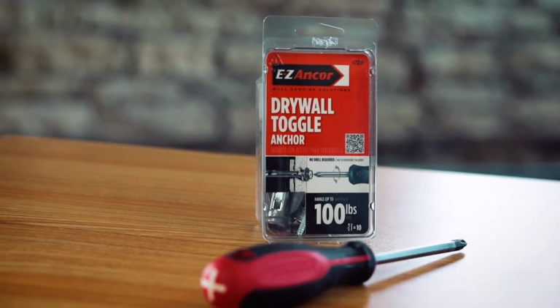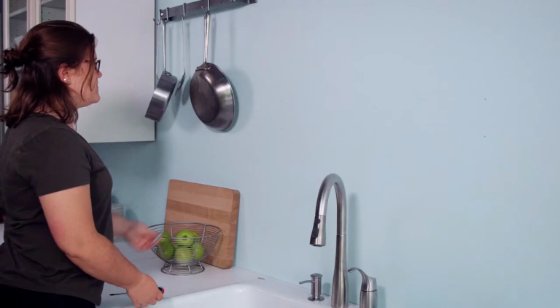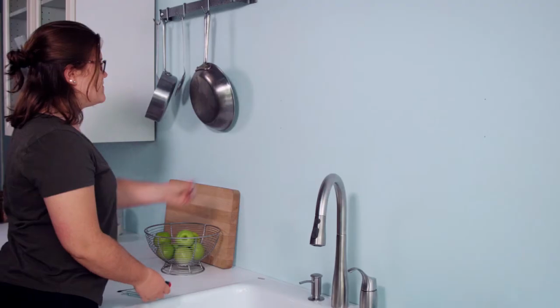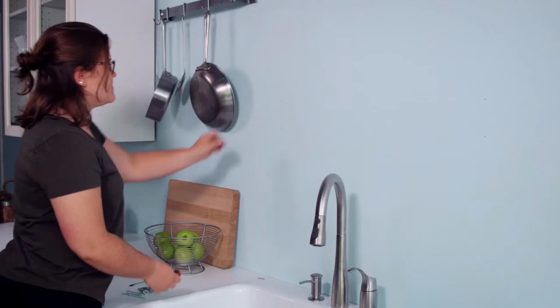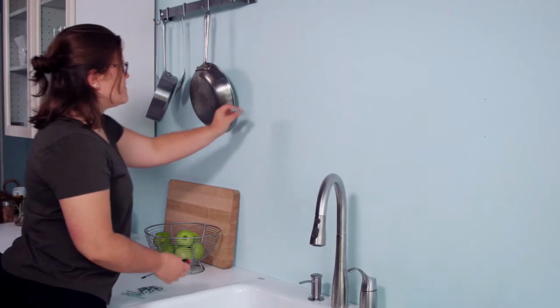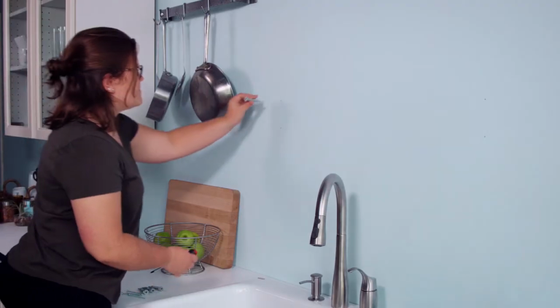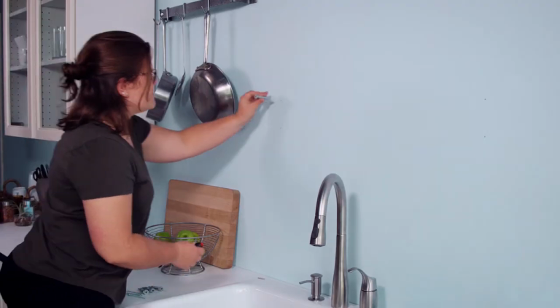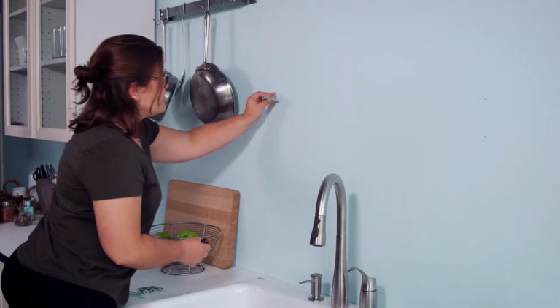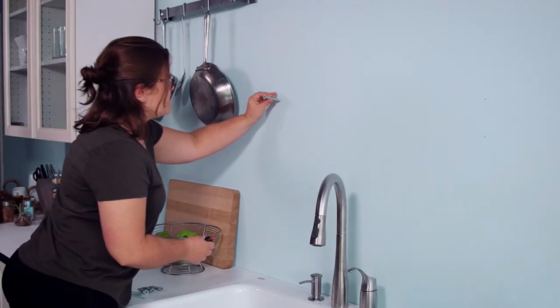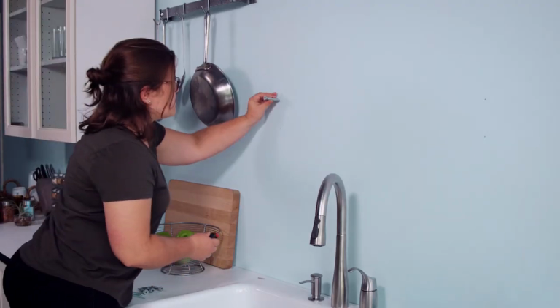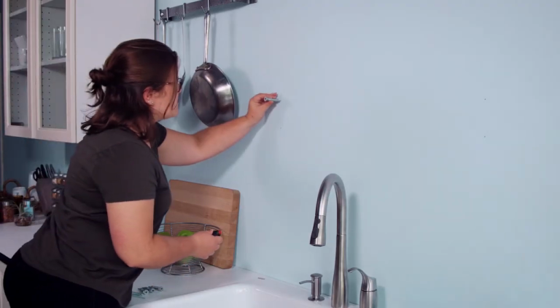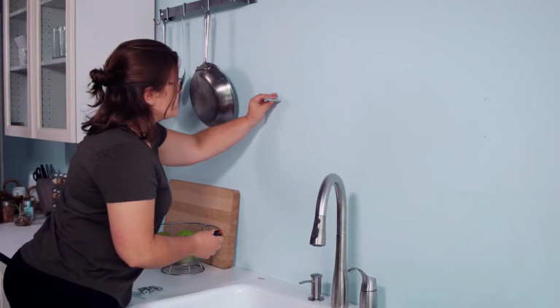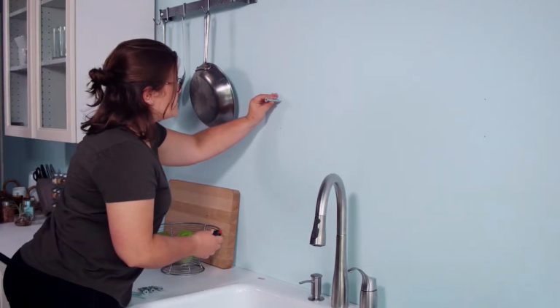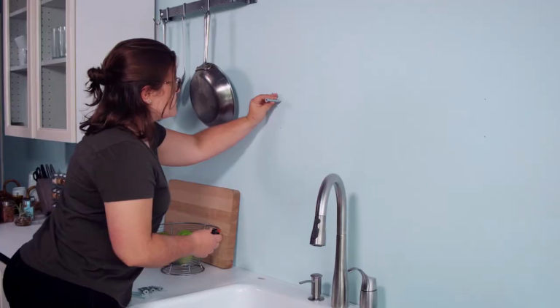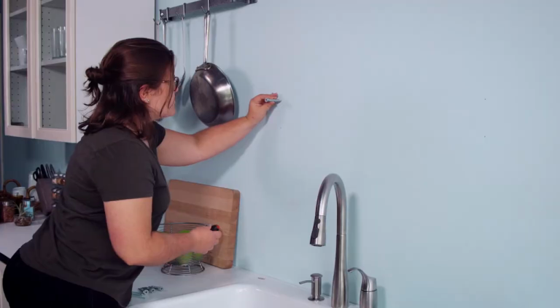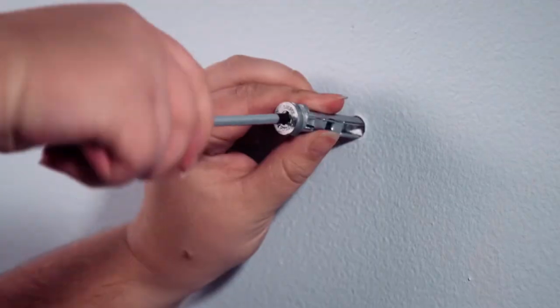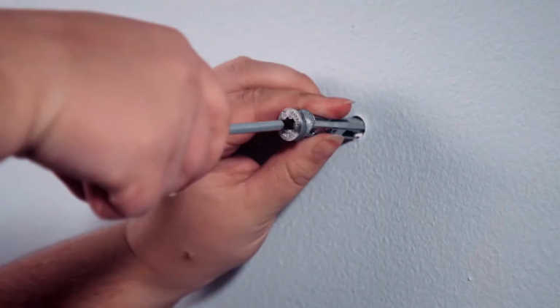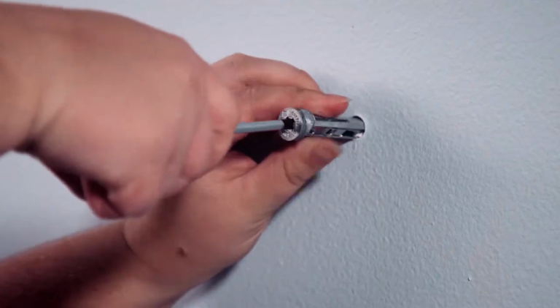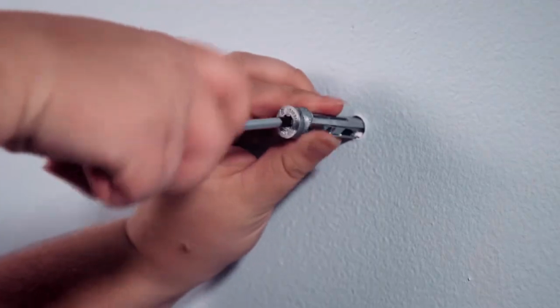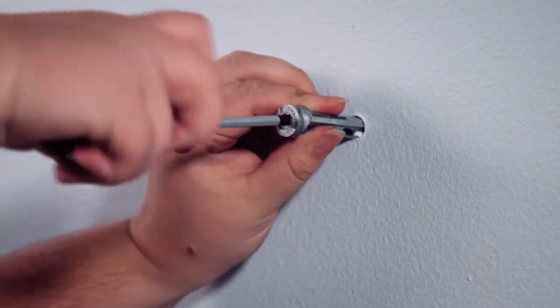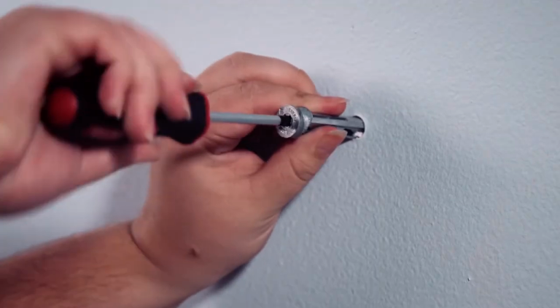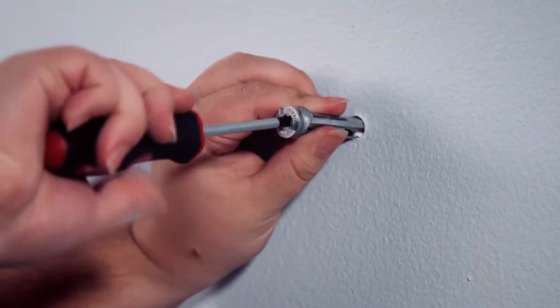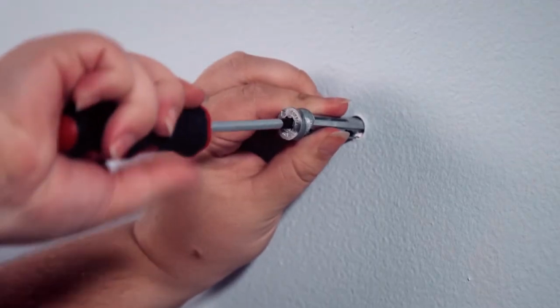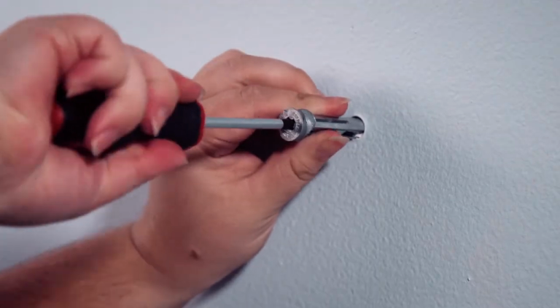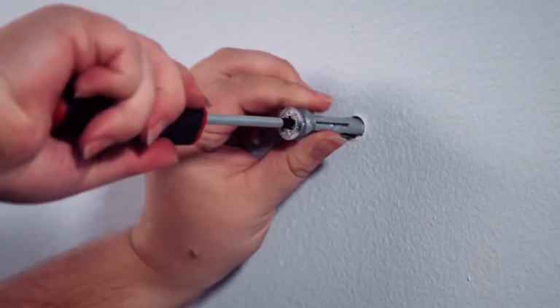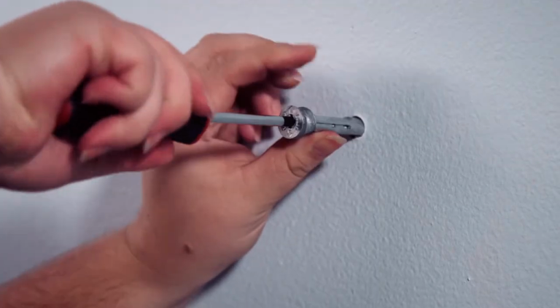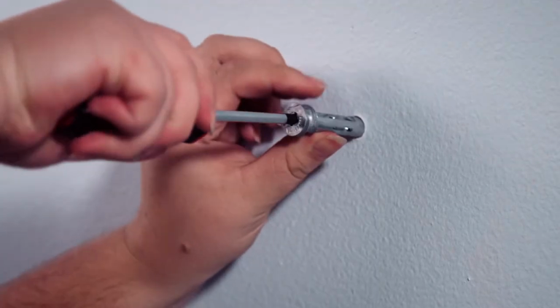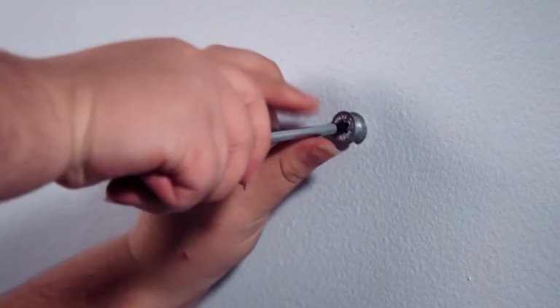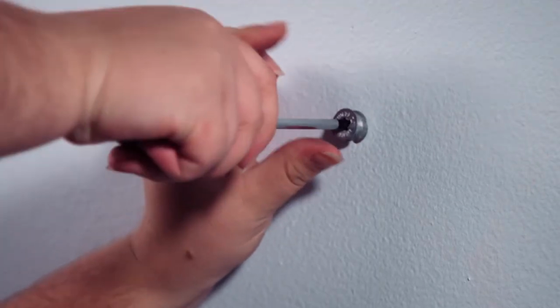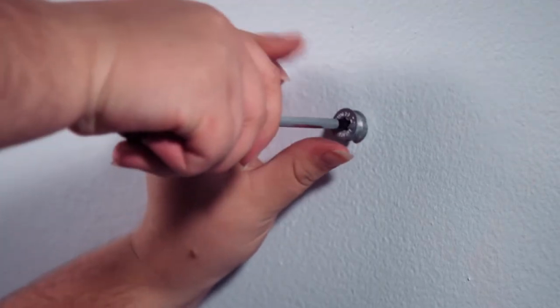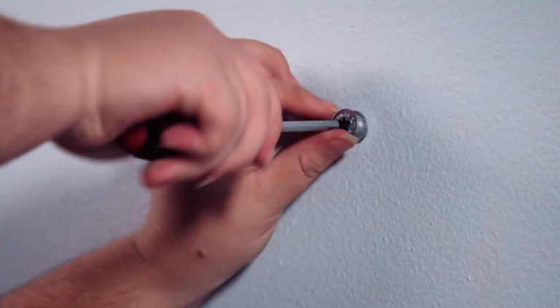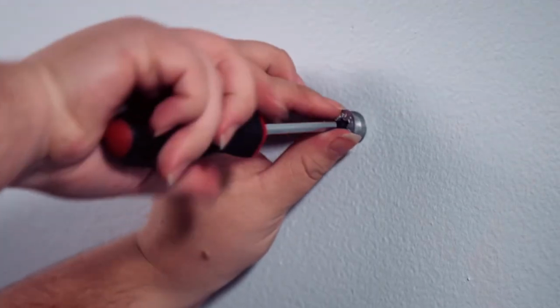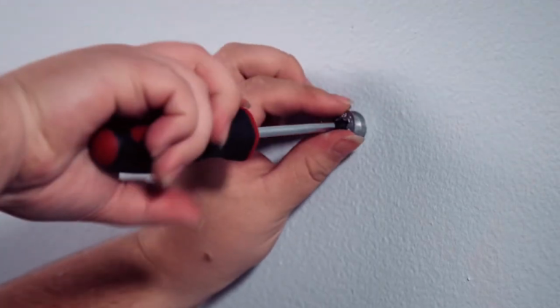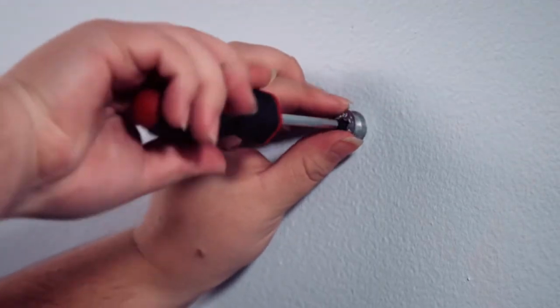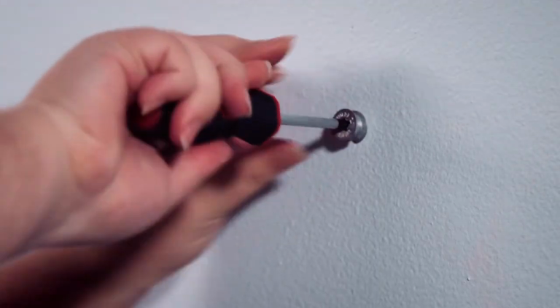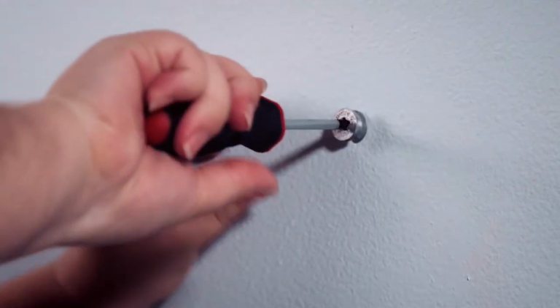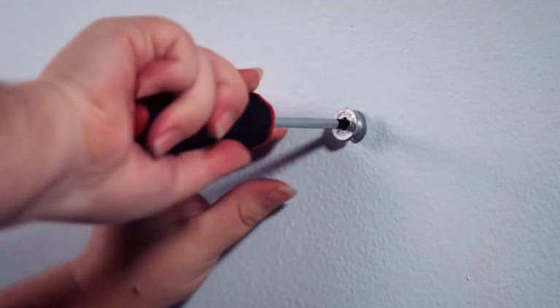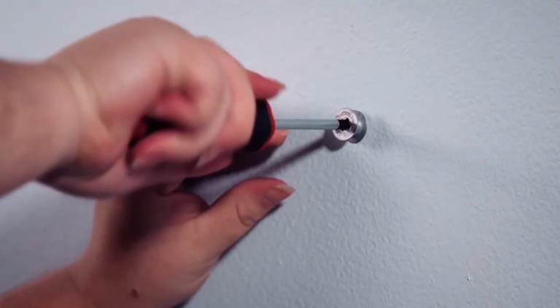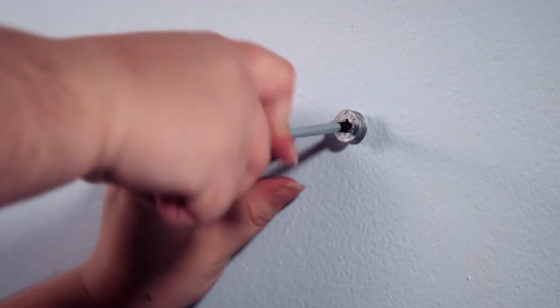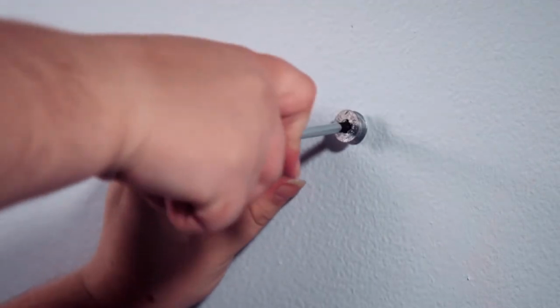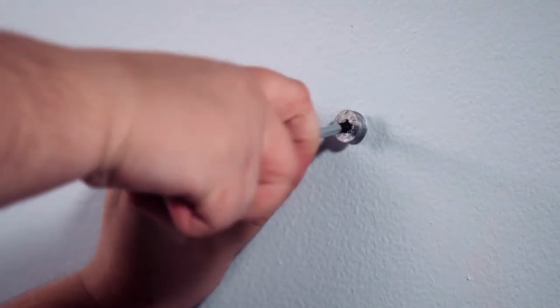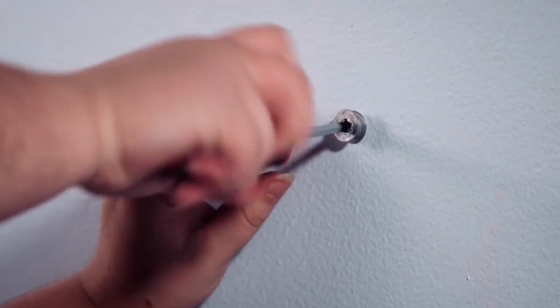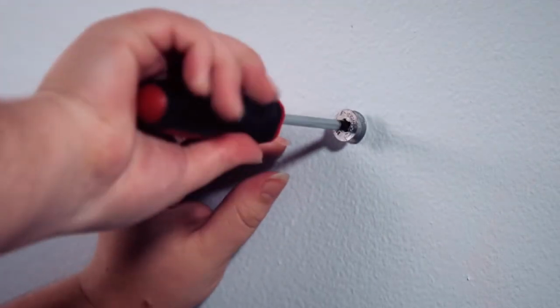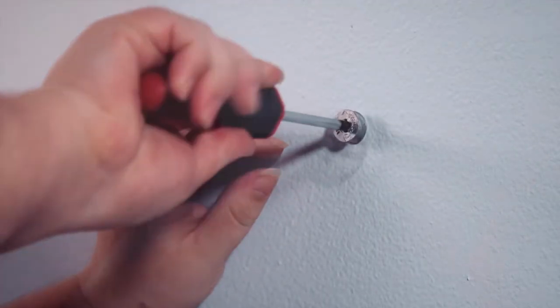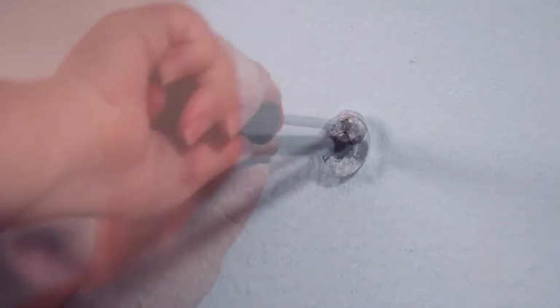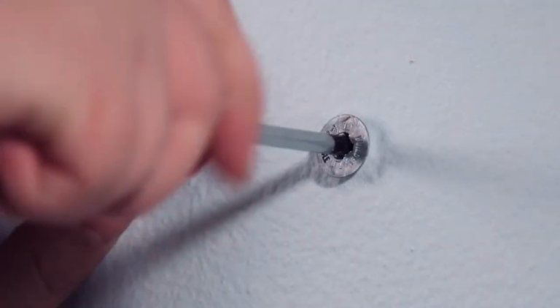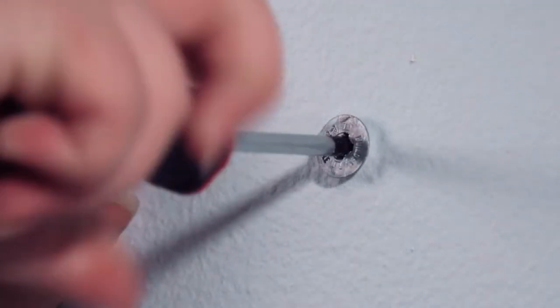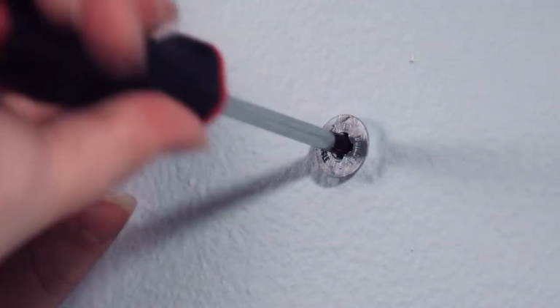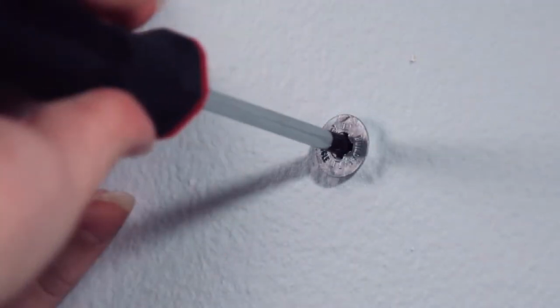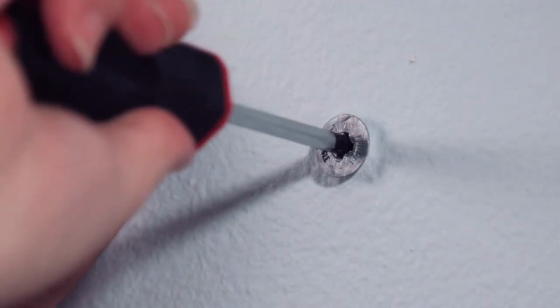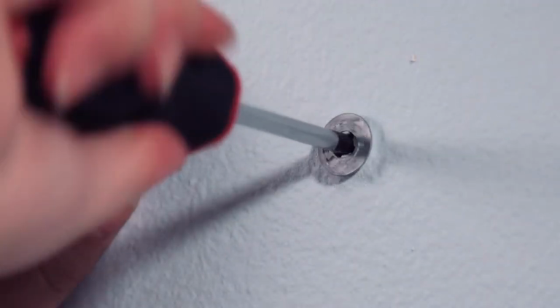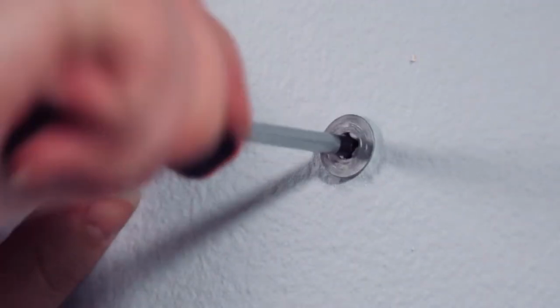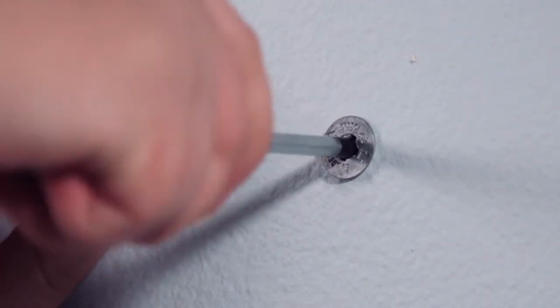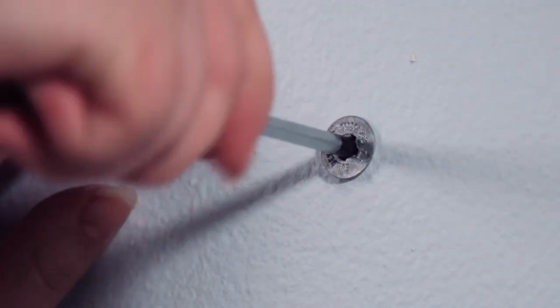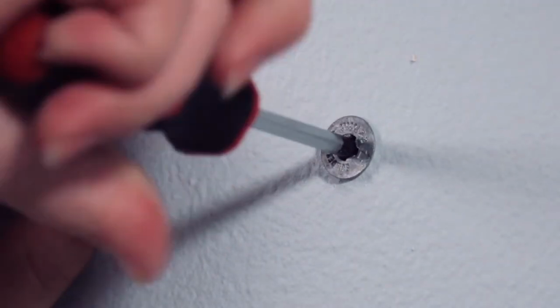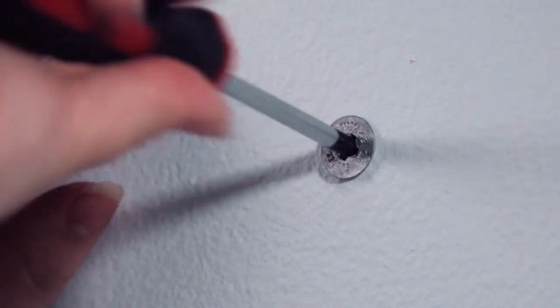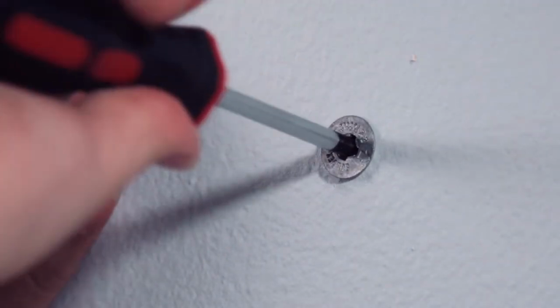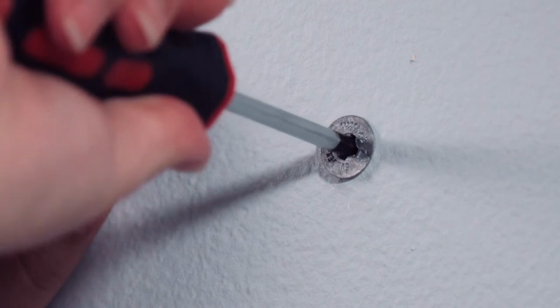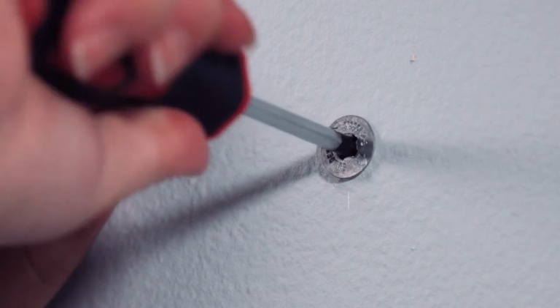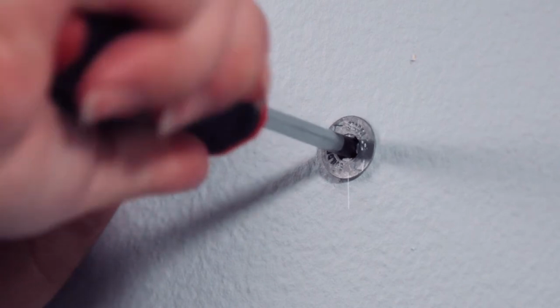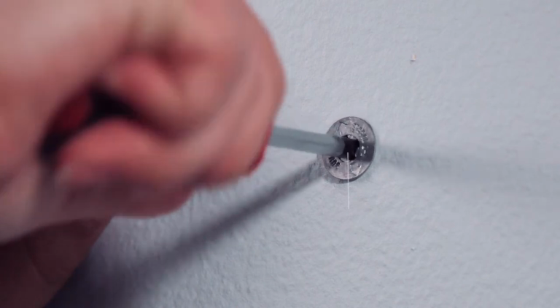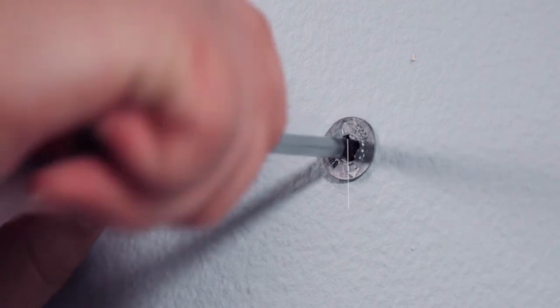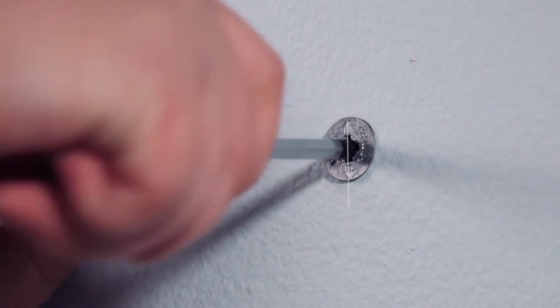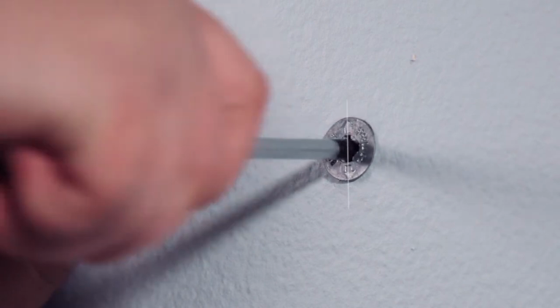Press the anchor tip slightly into the drywall, apply pressure, and turn the anchor until flush with the arrows on the head of the anchor pointing up and down.